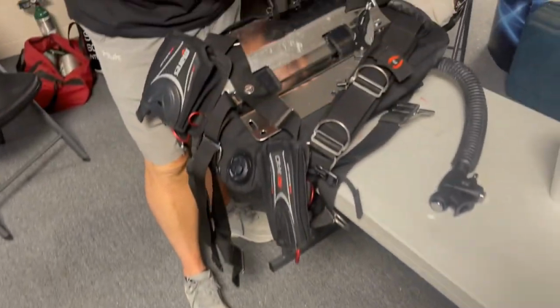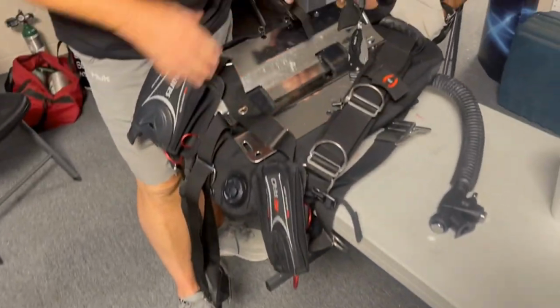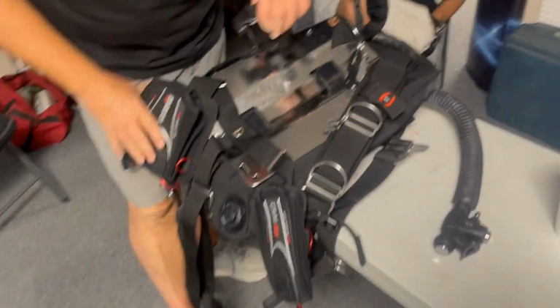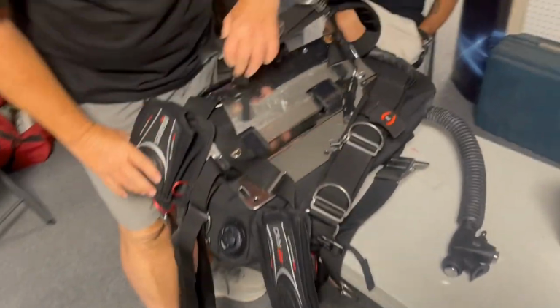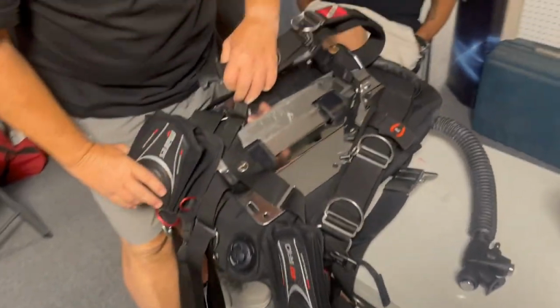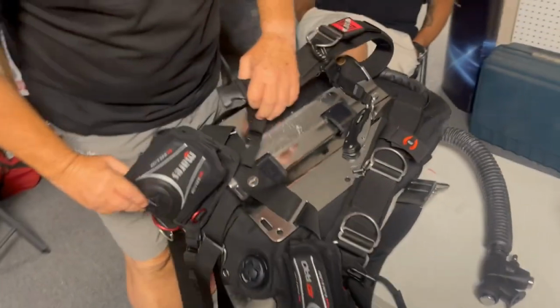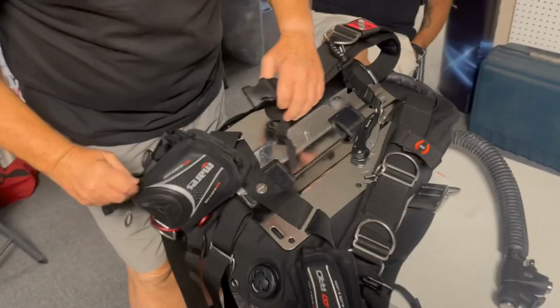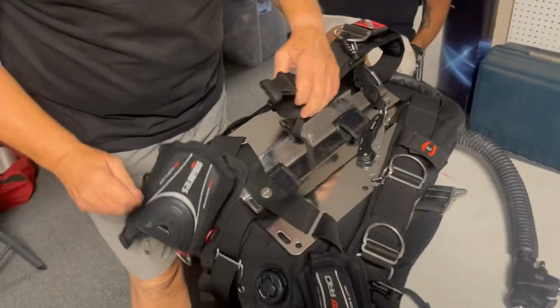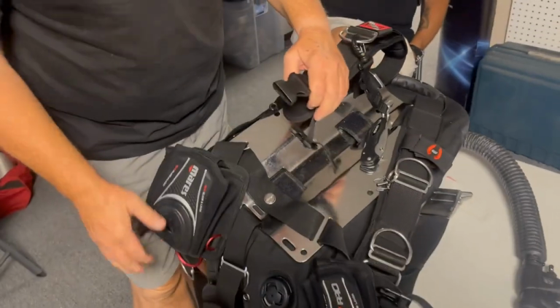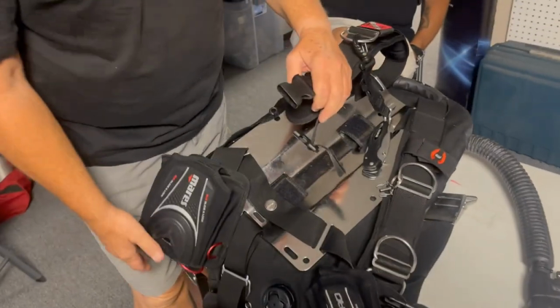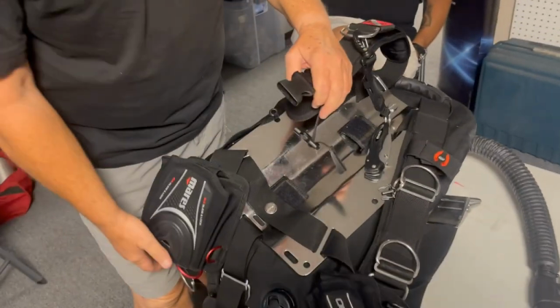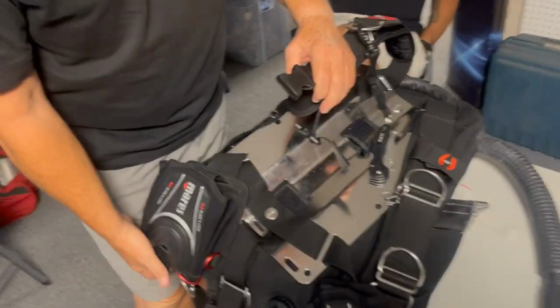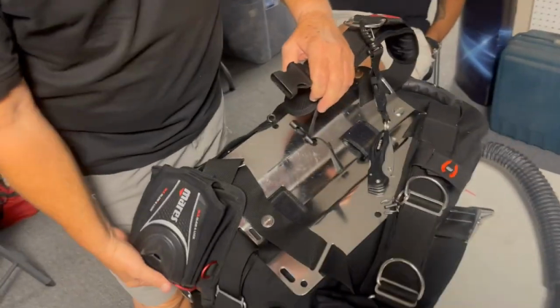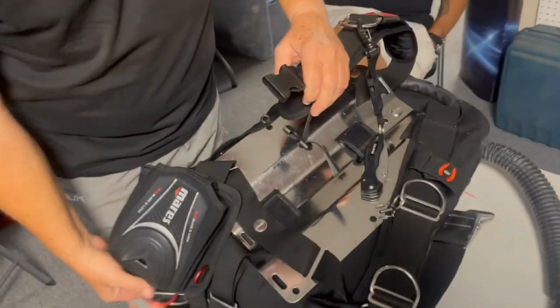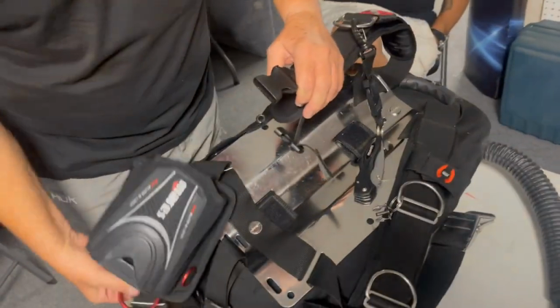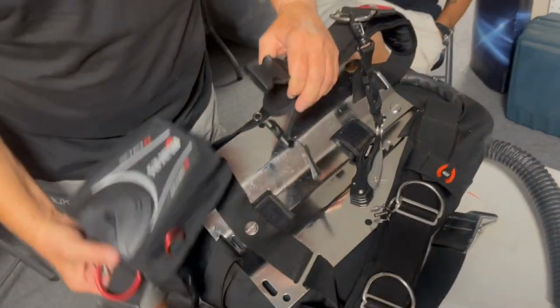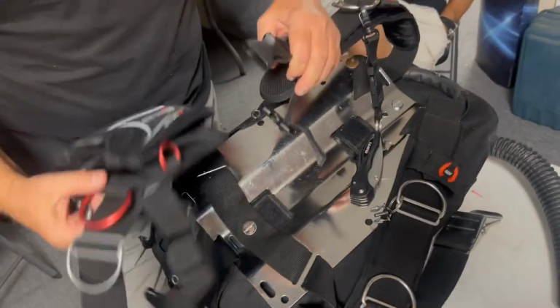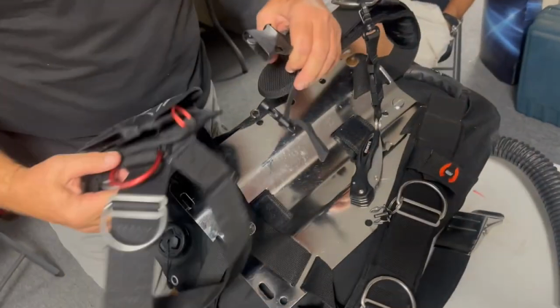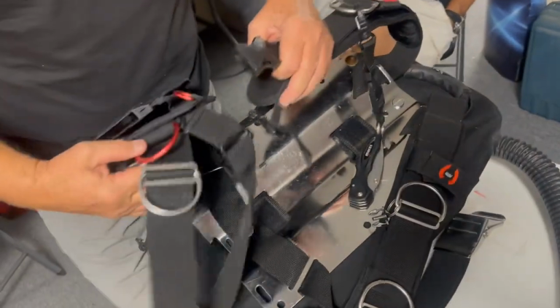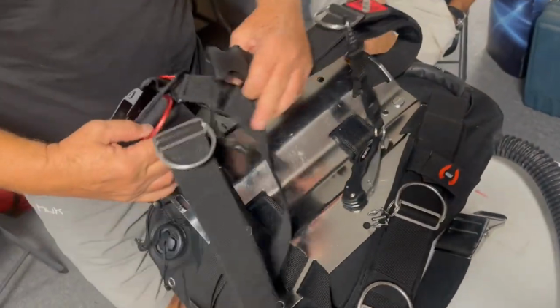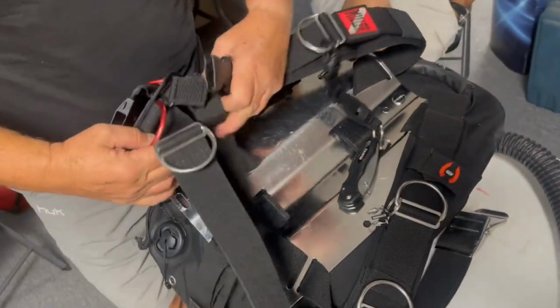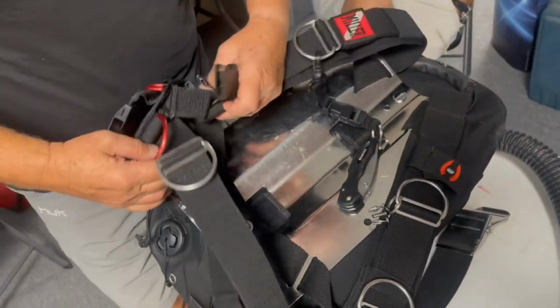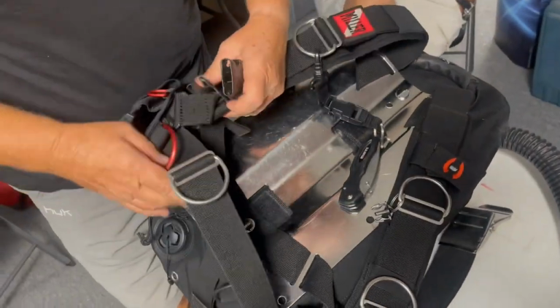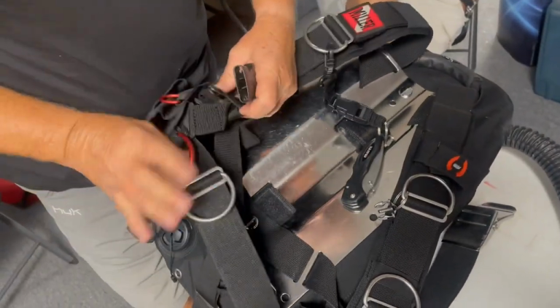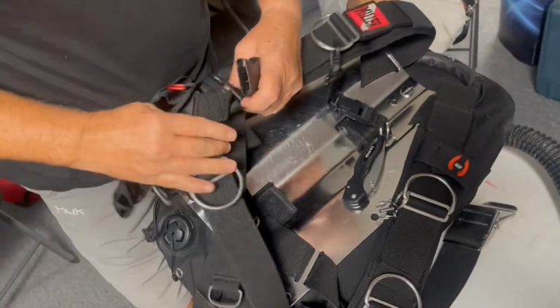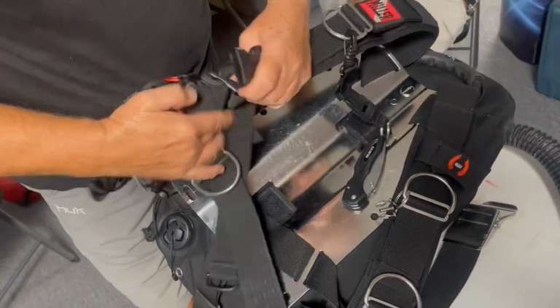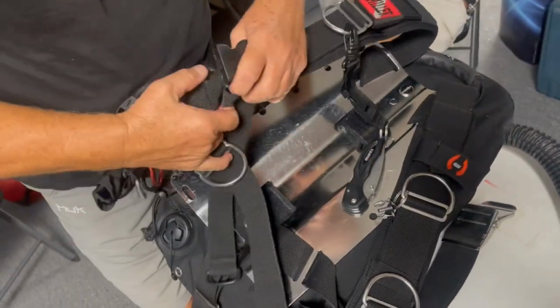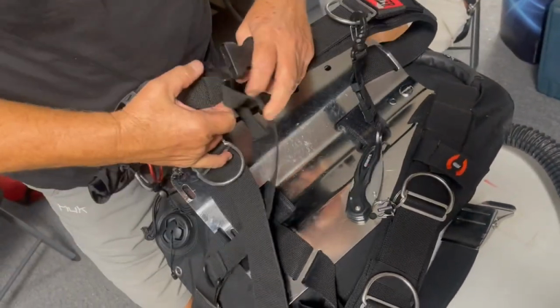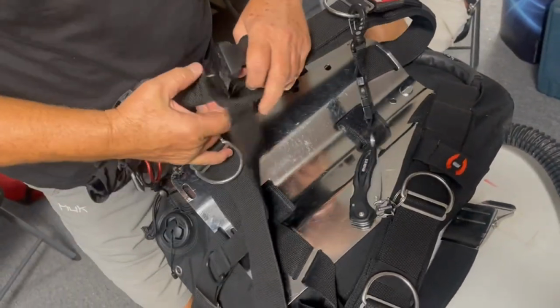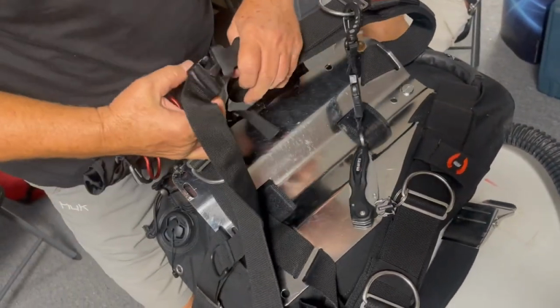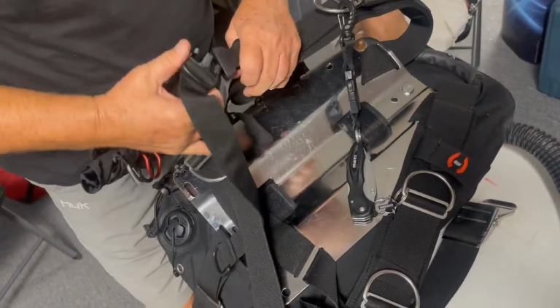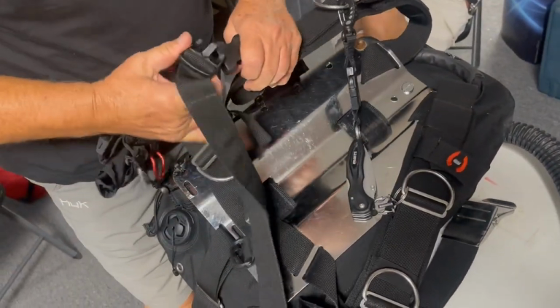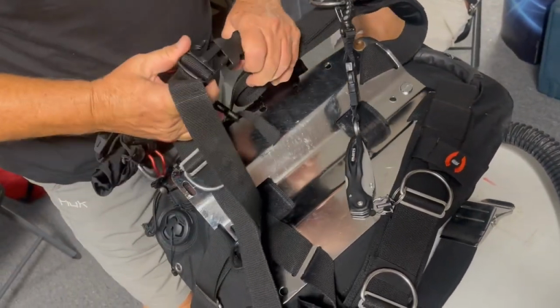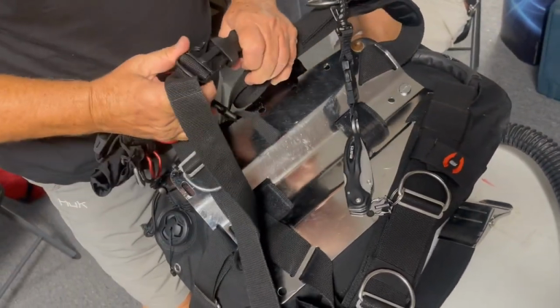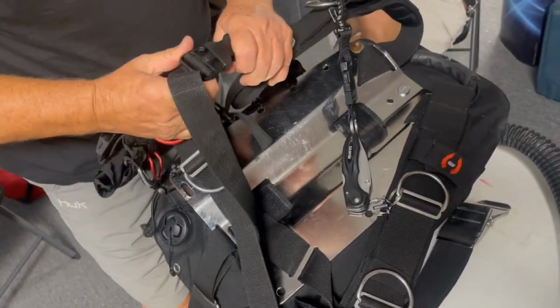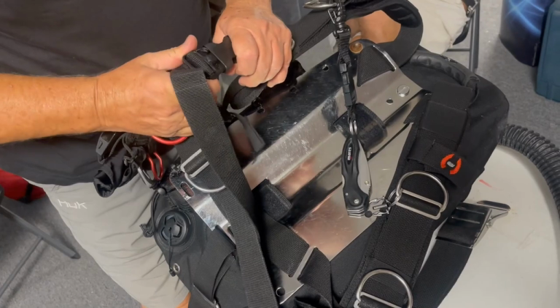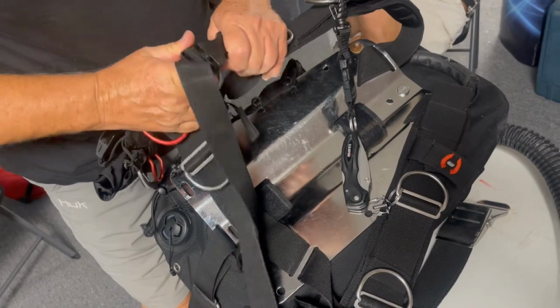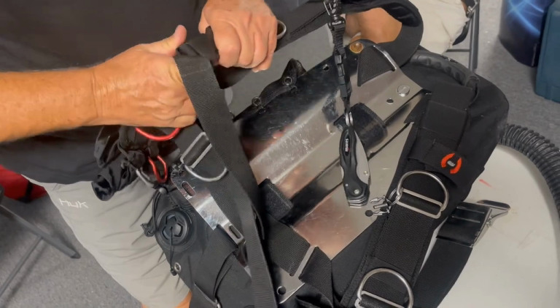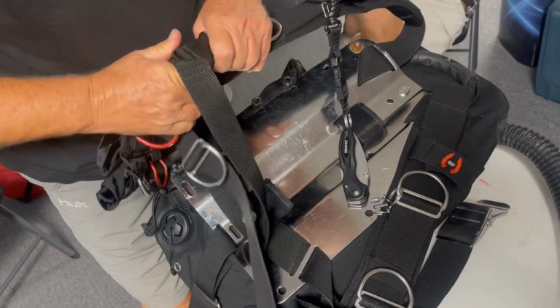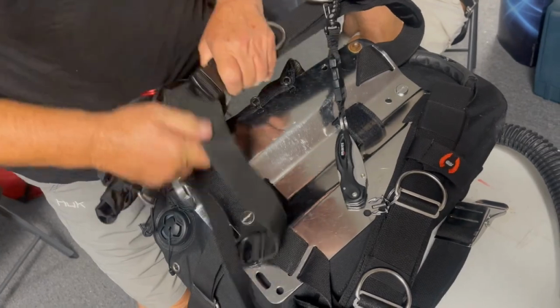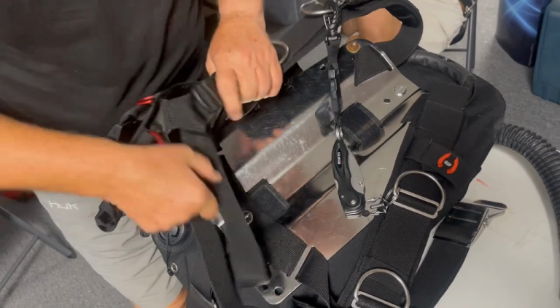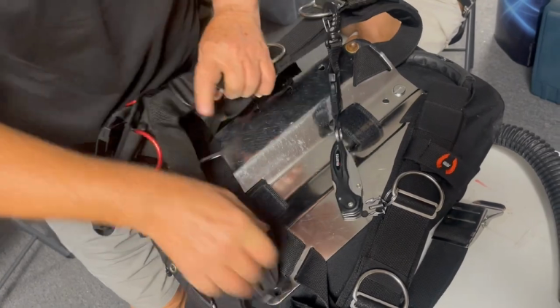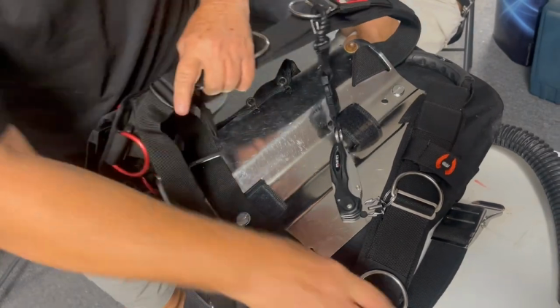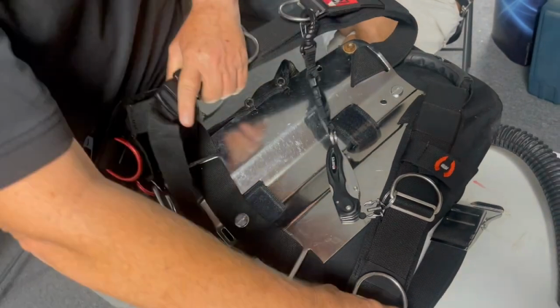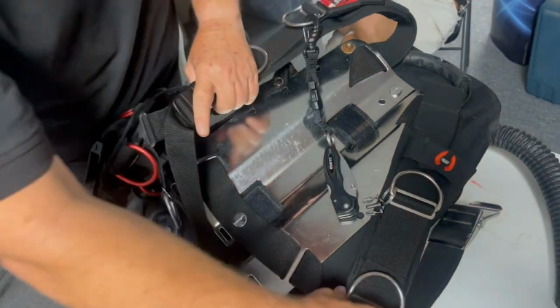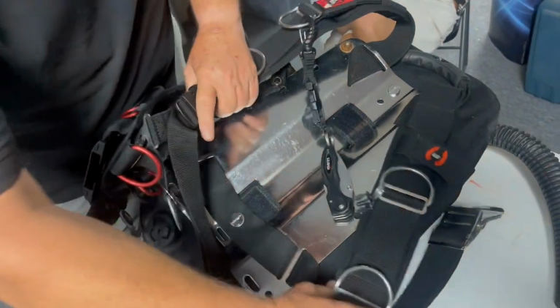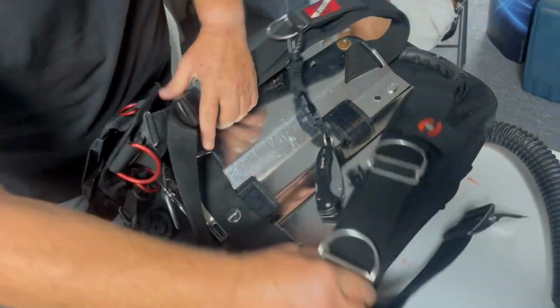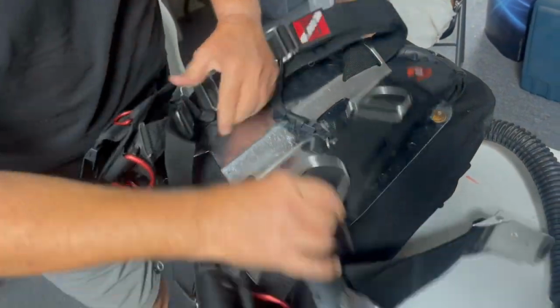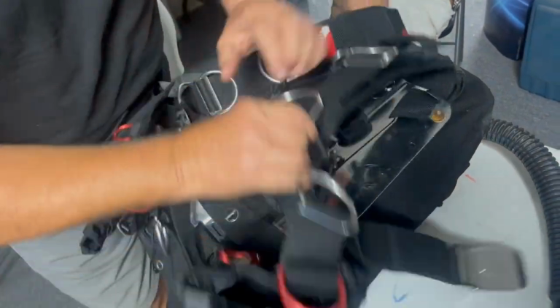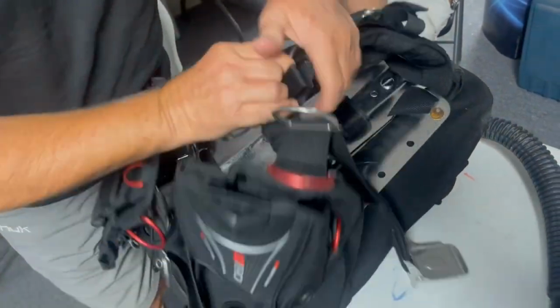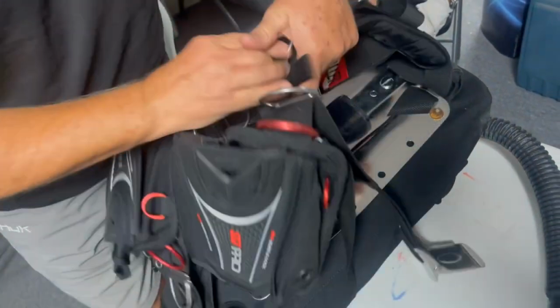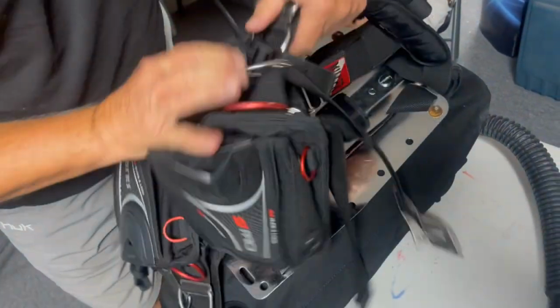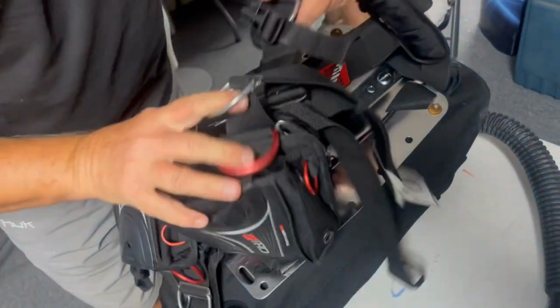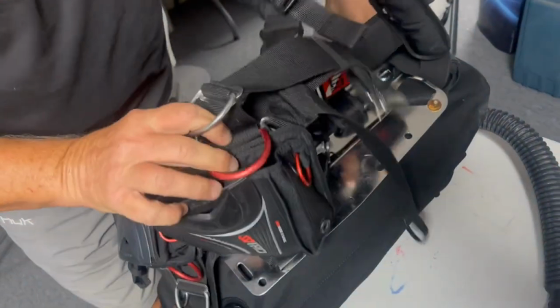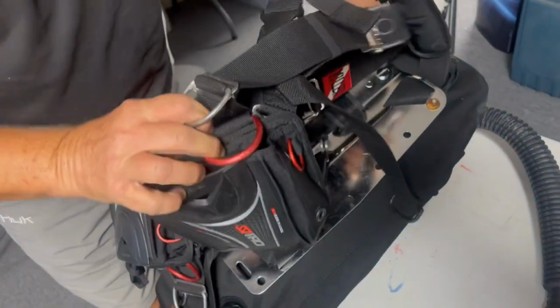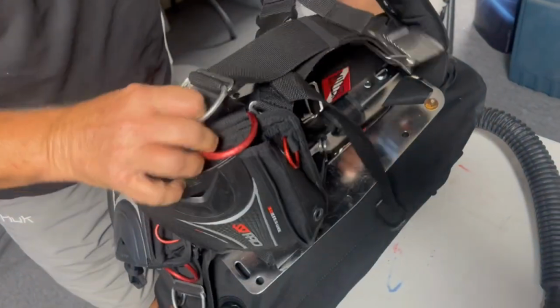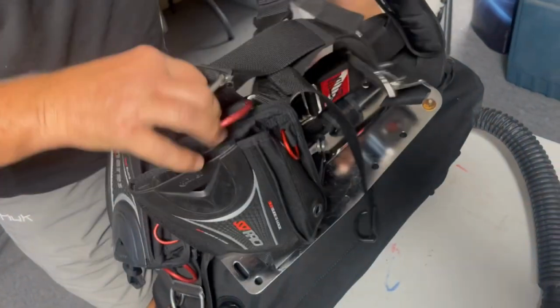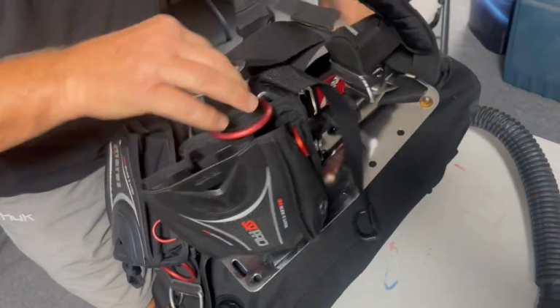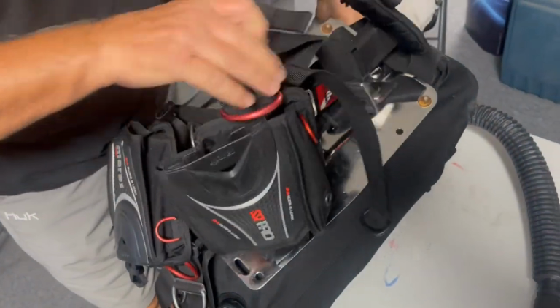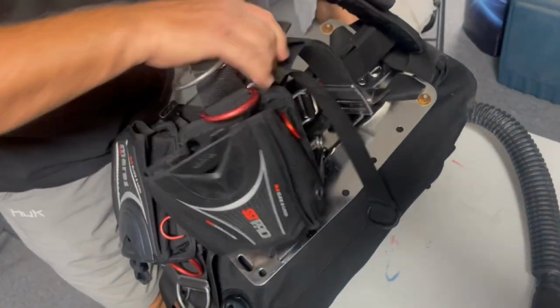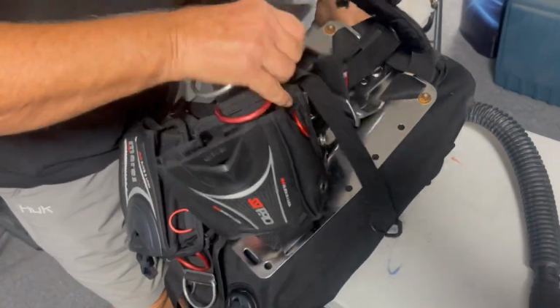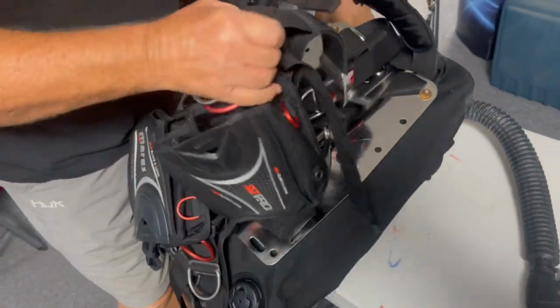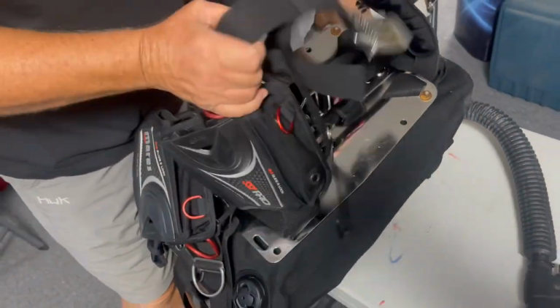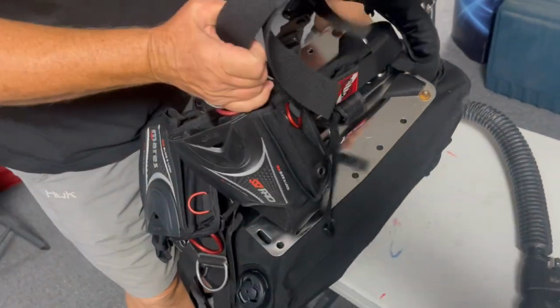Did you get her changed out, Chuck? I did. Good deal. Got everything put back together, got you back to service. Yep, ready to dive it again.